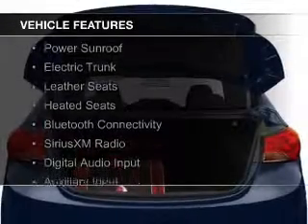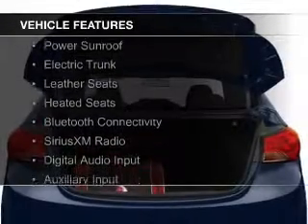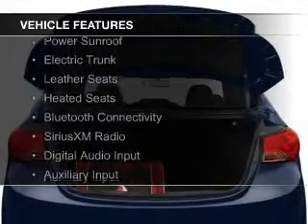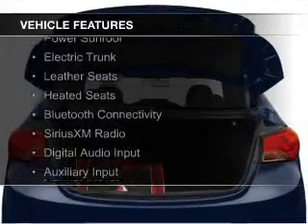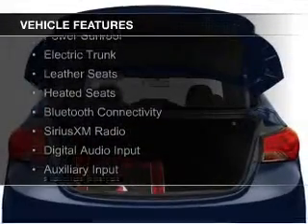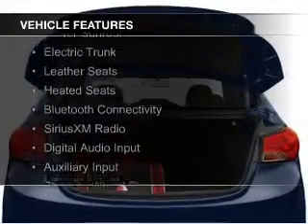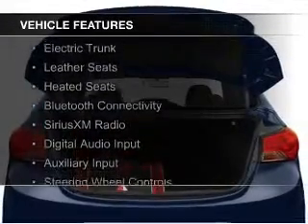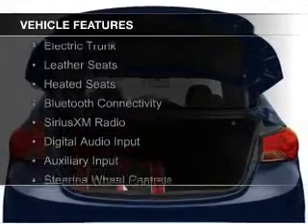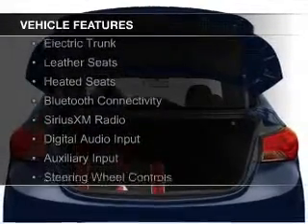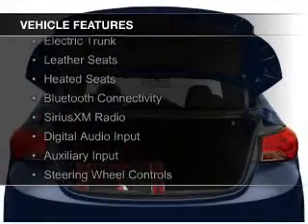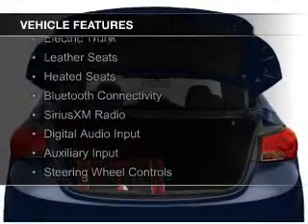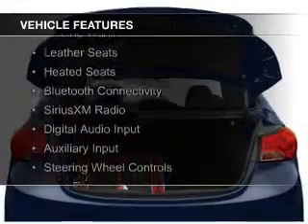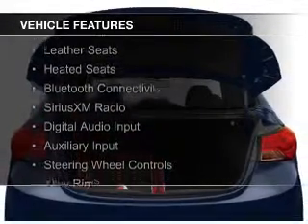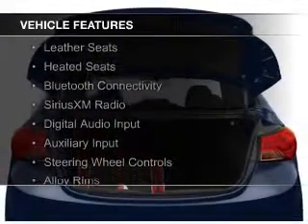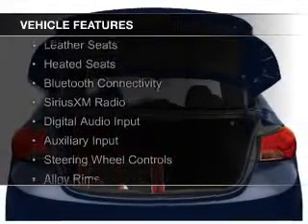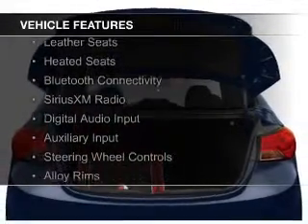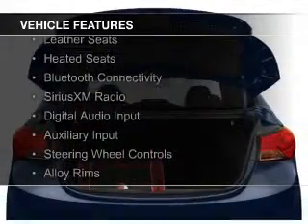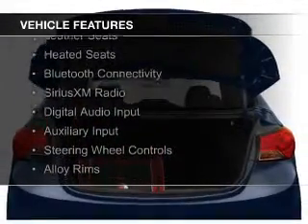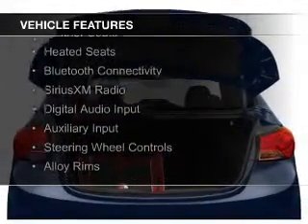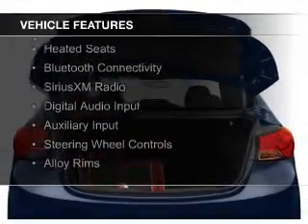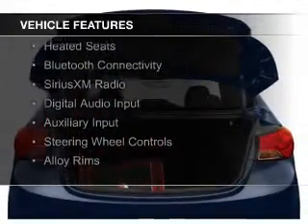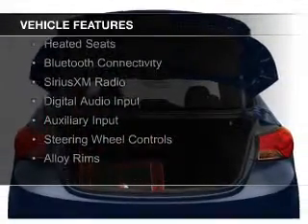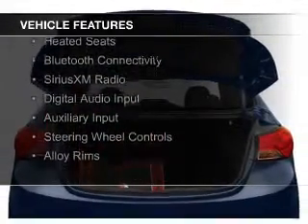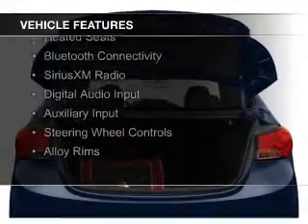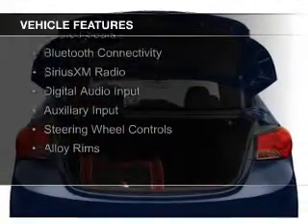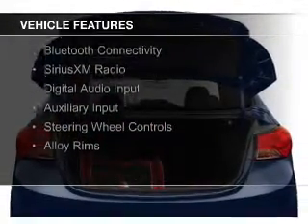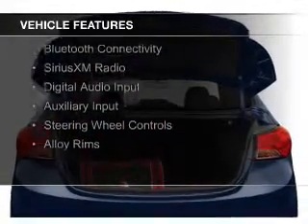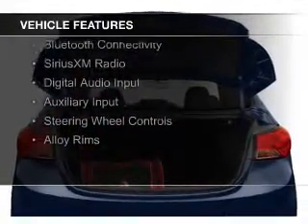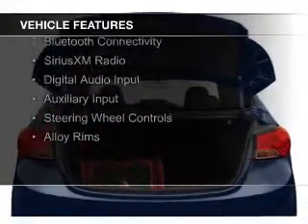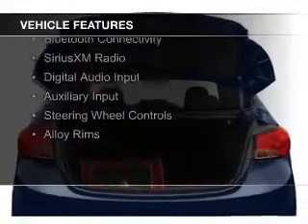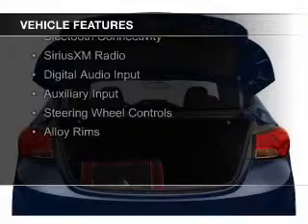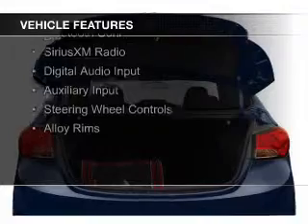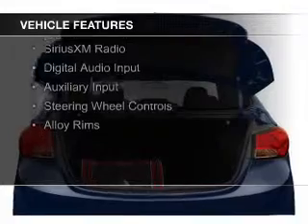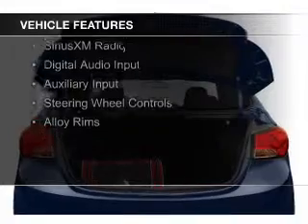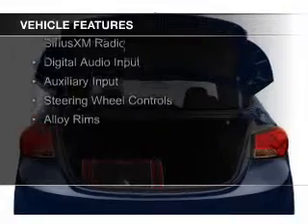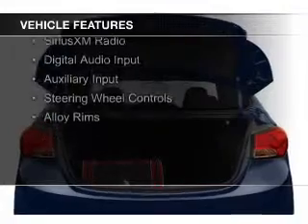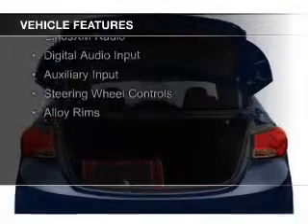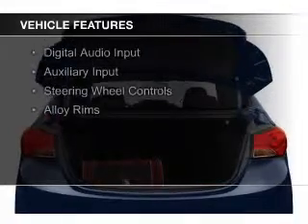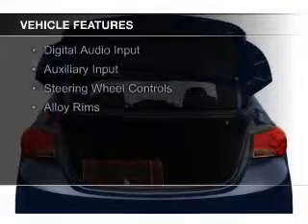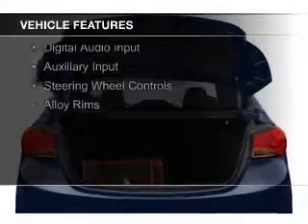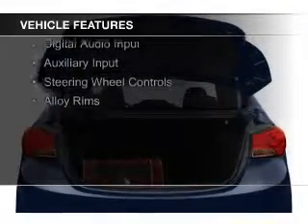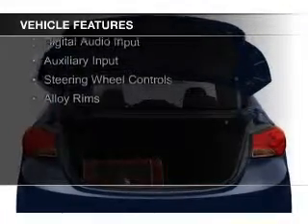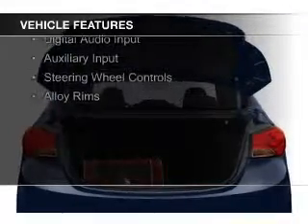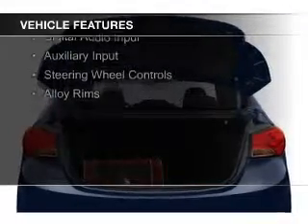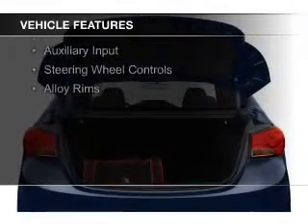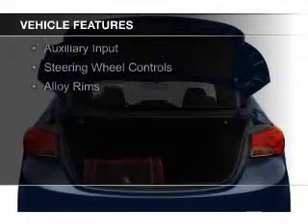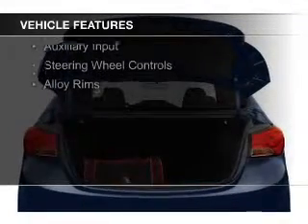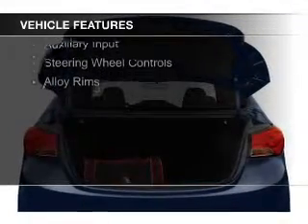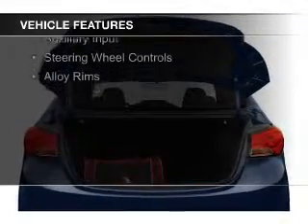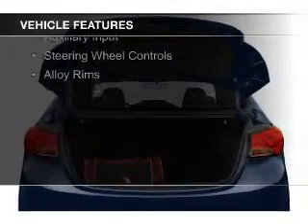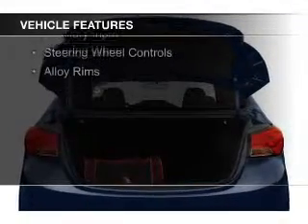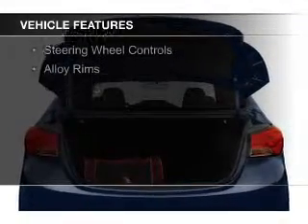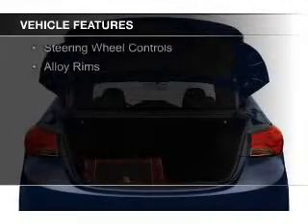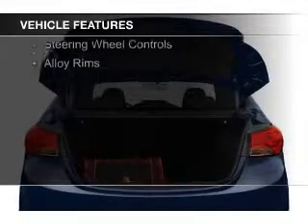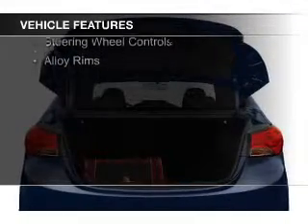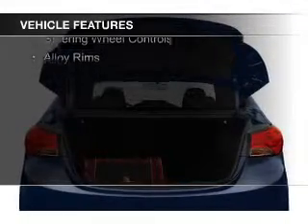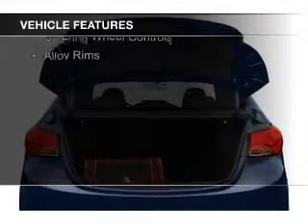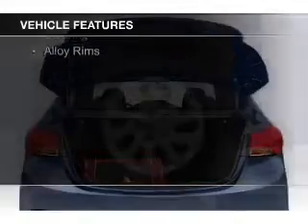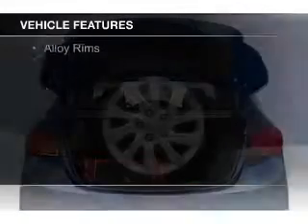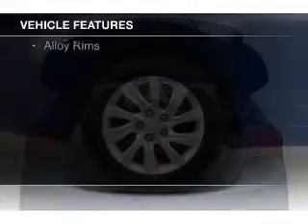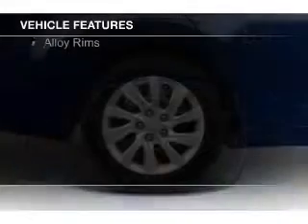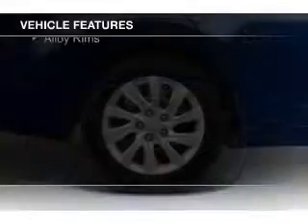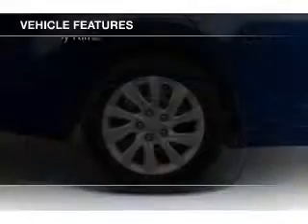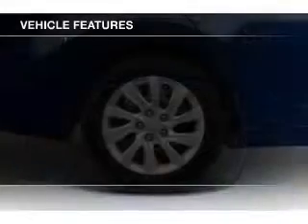electric trunk, leather seats, heated seats, Bluetooth connectivity, and Sirius XM satellite radio,